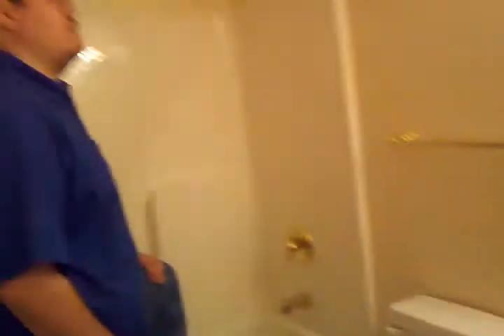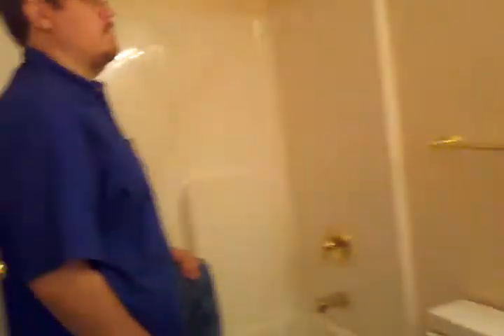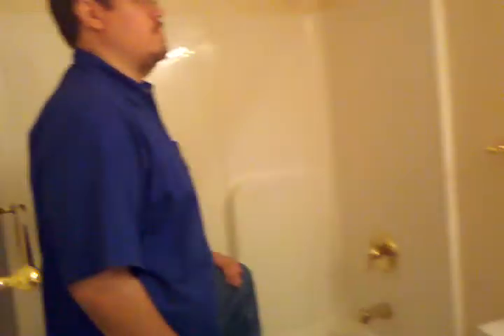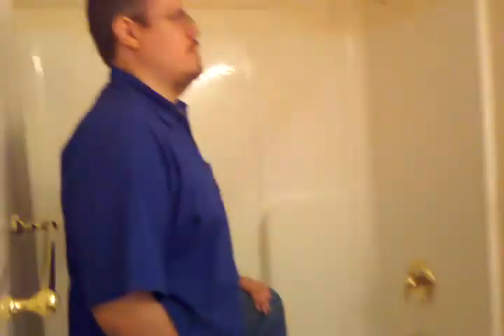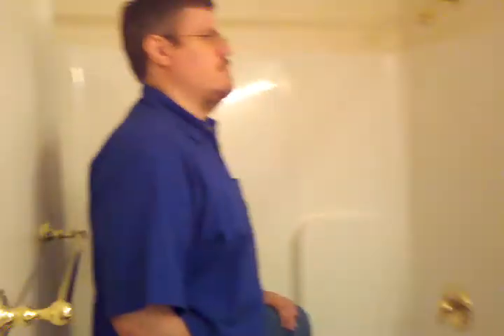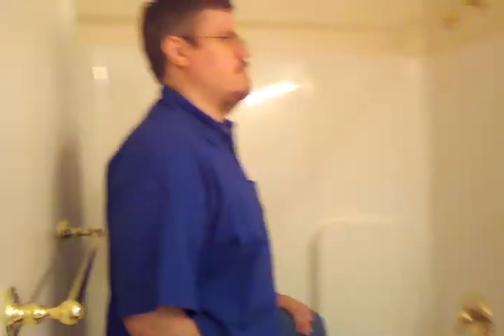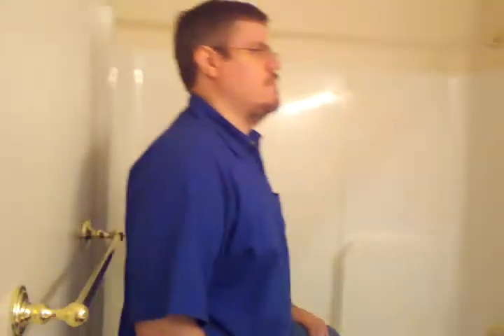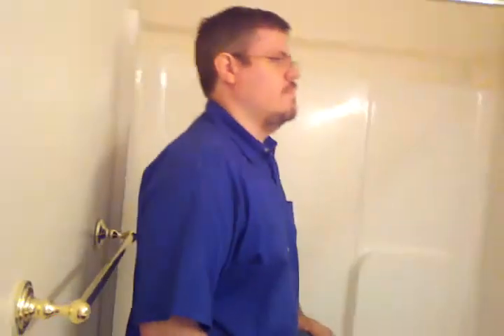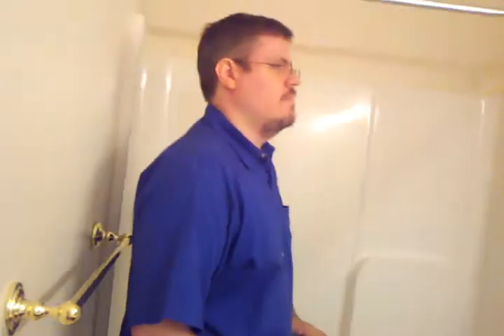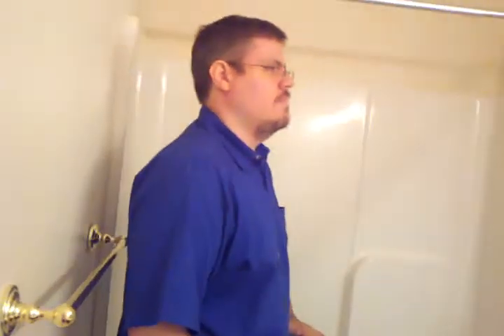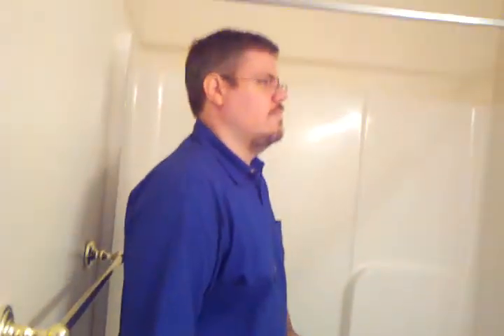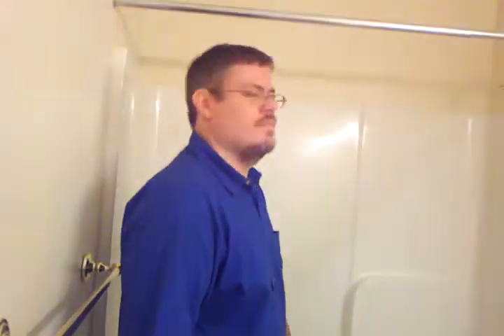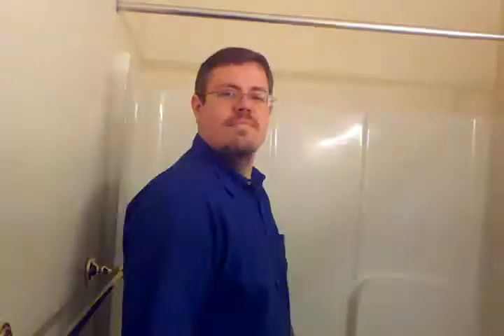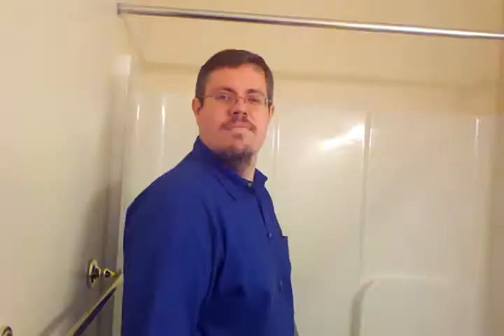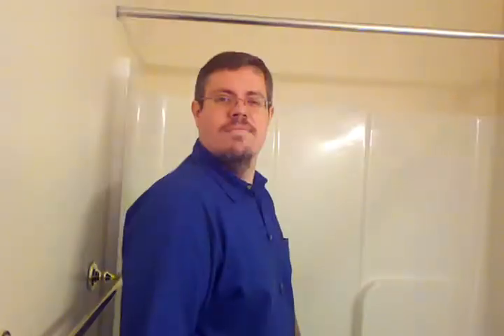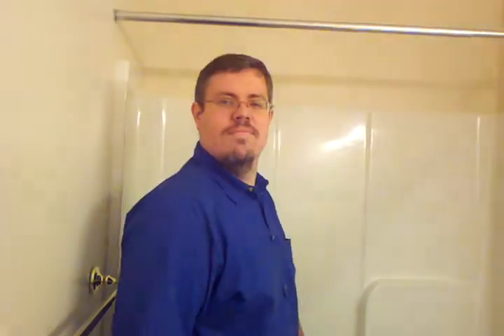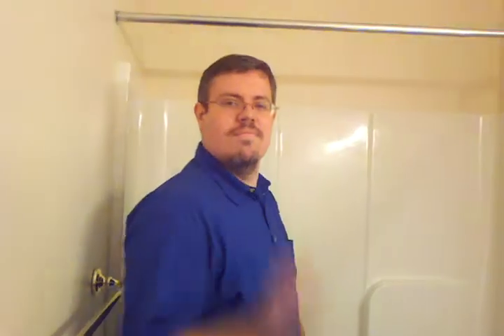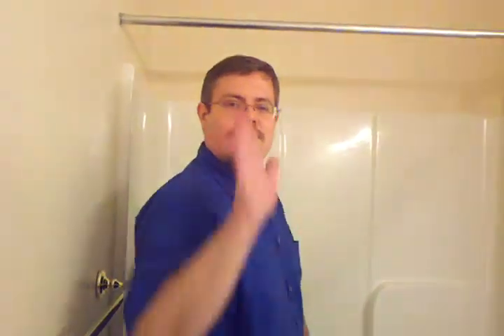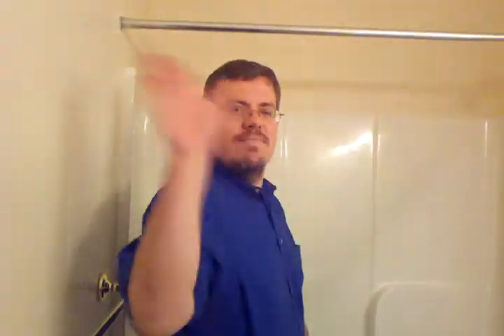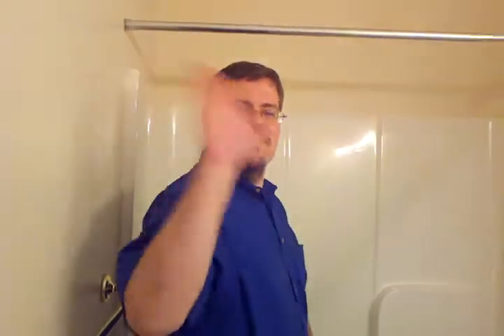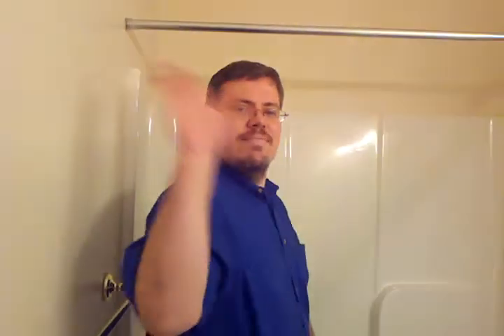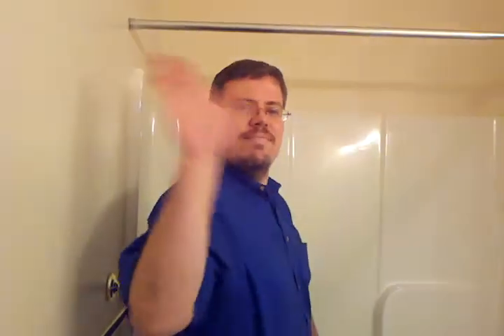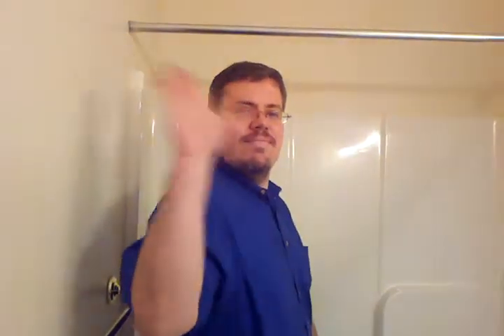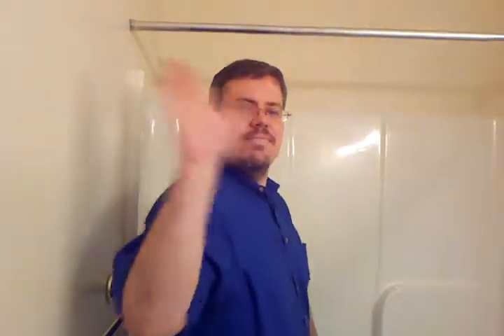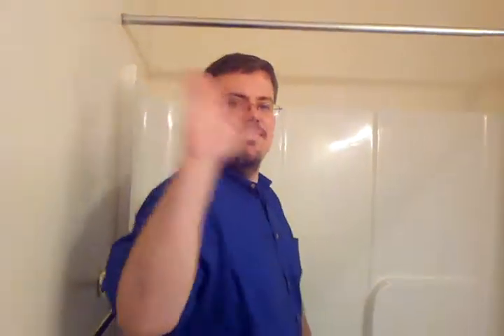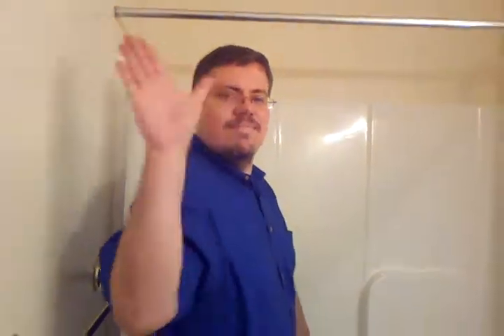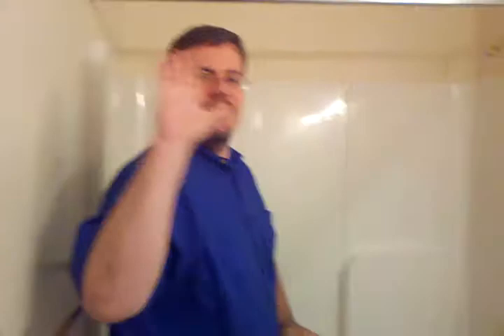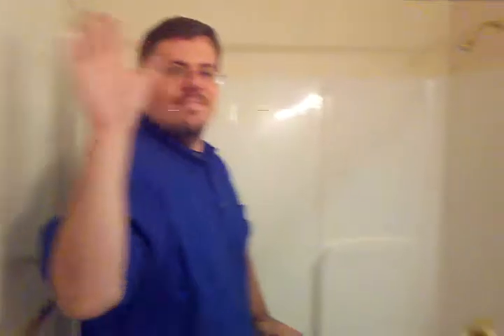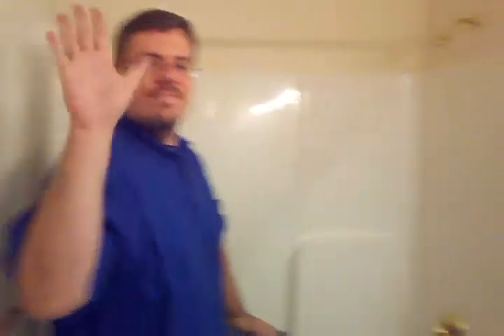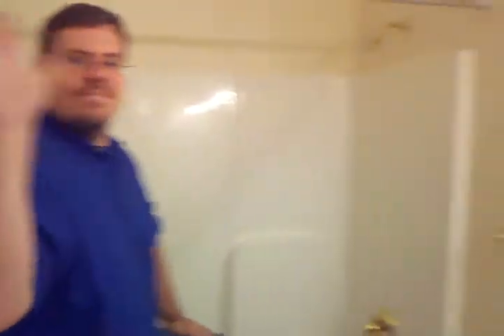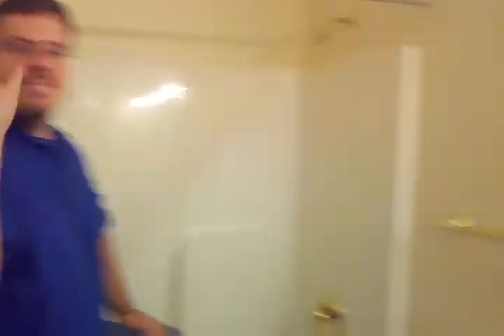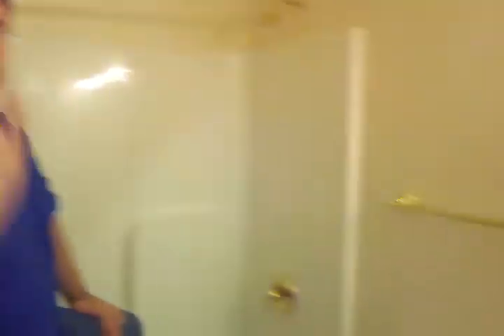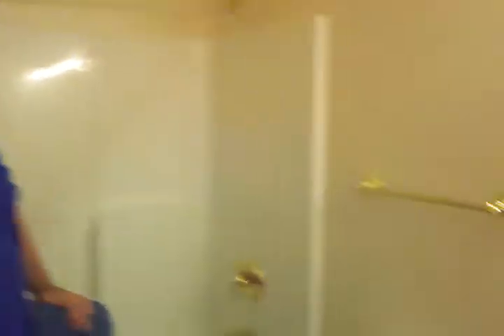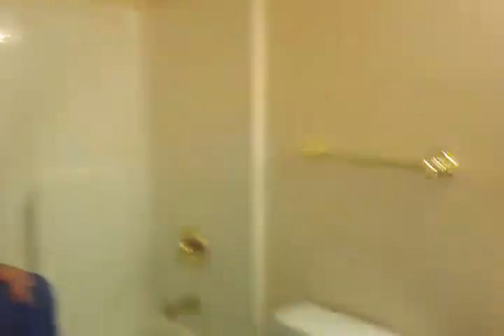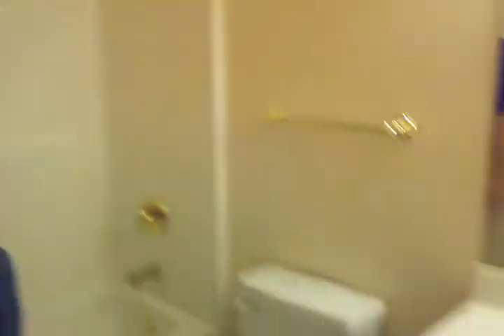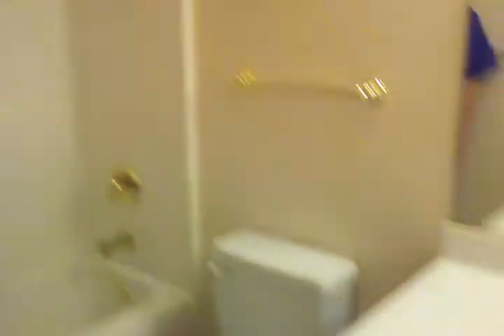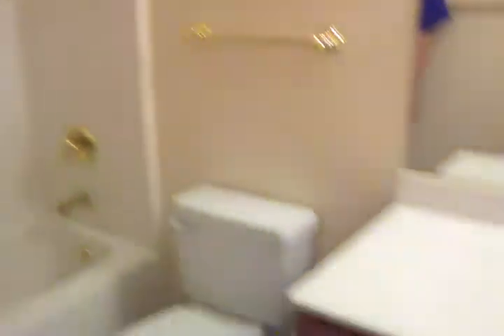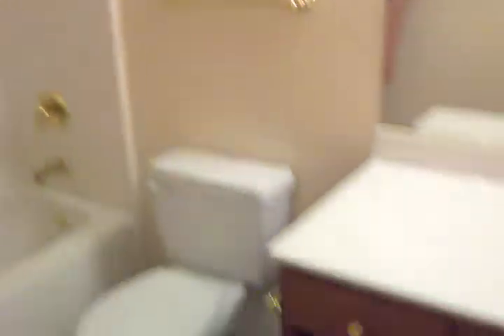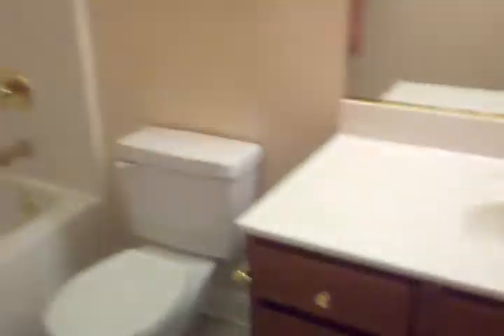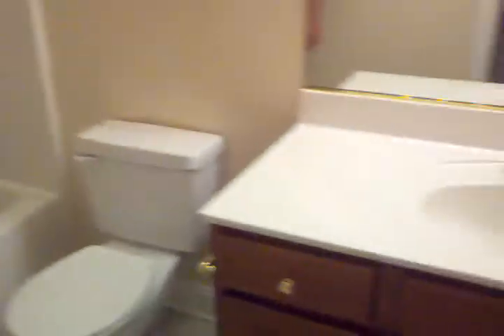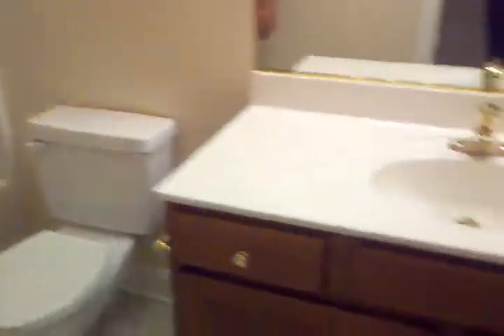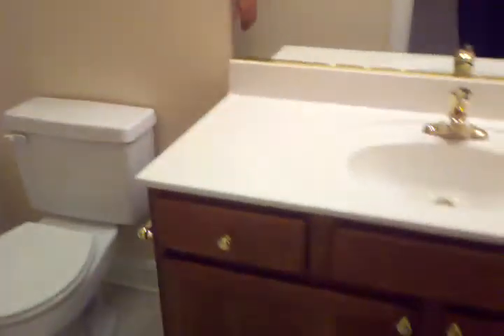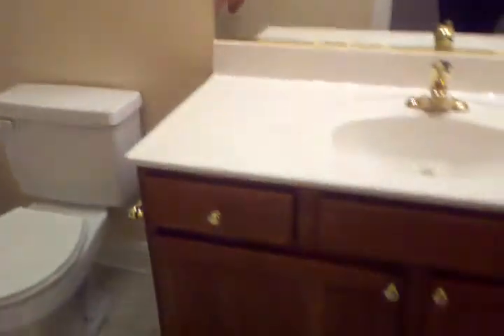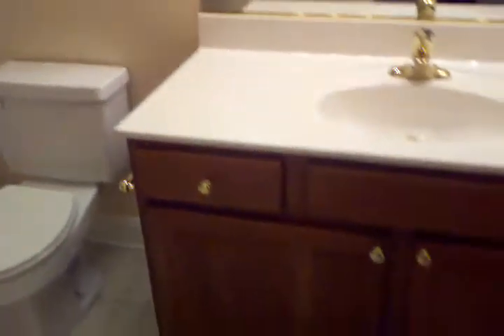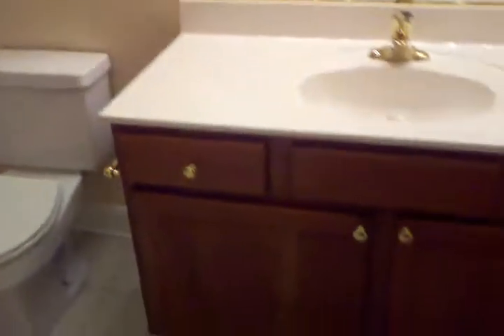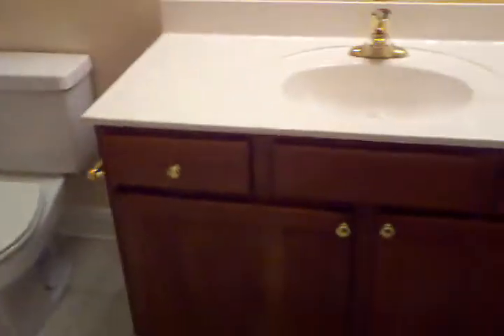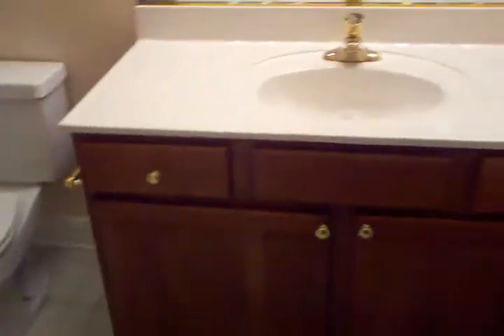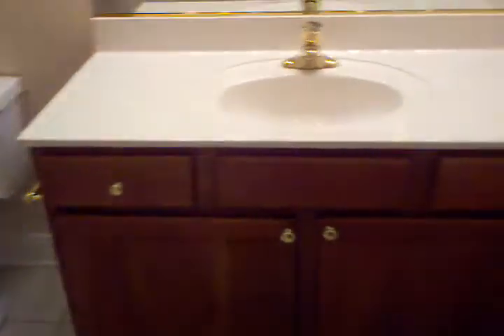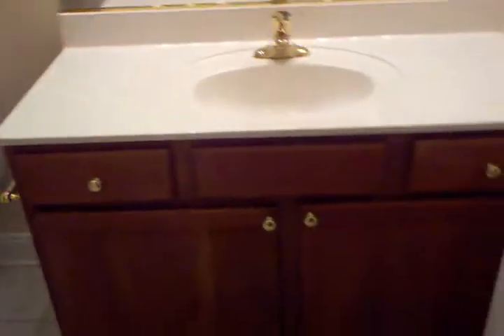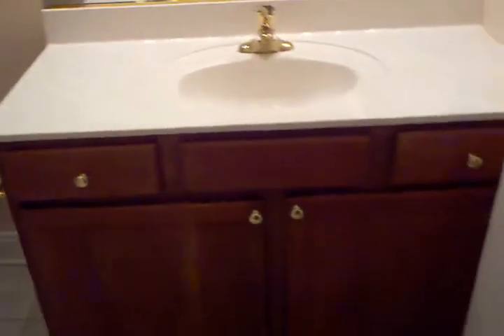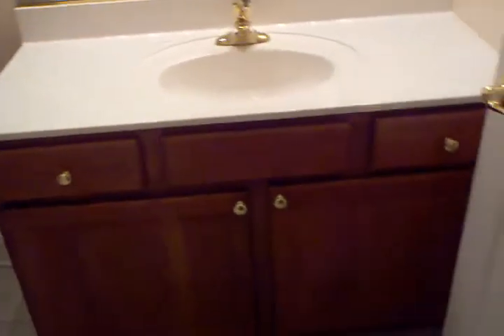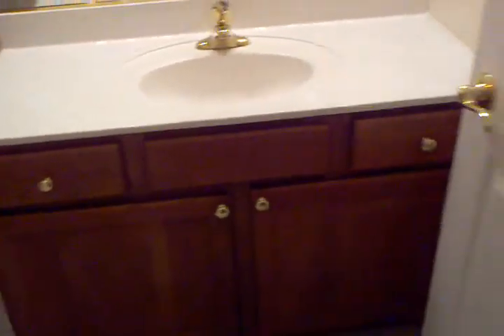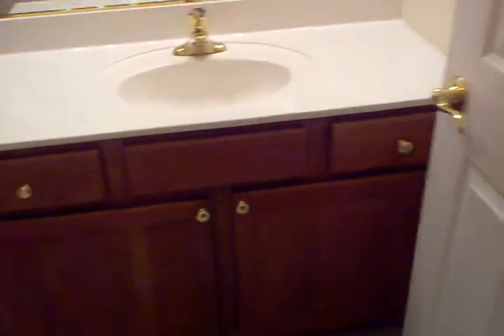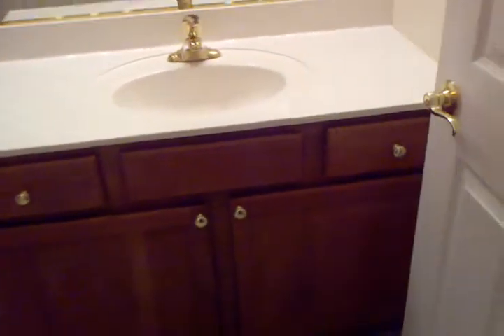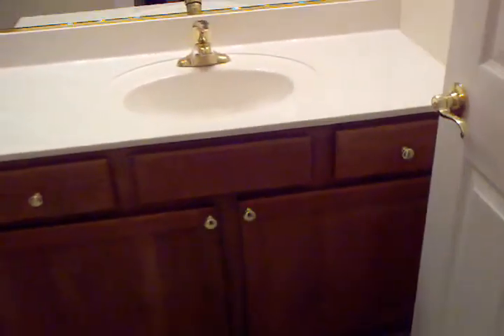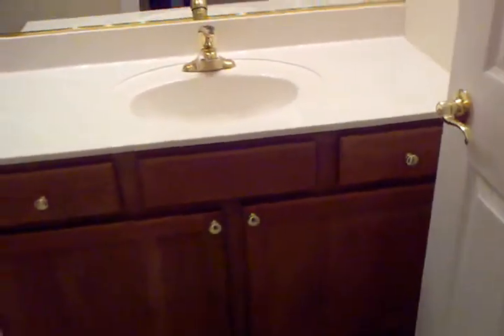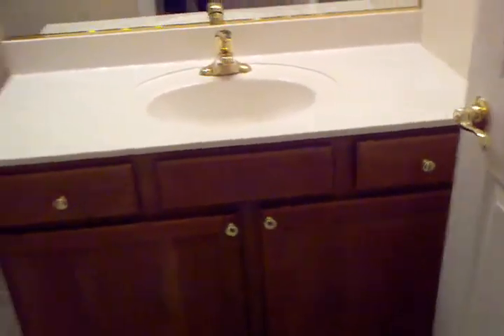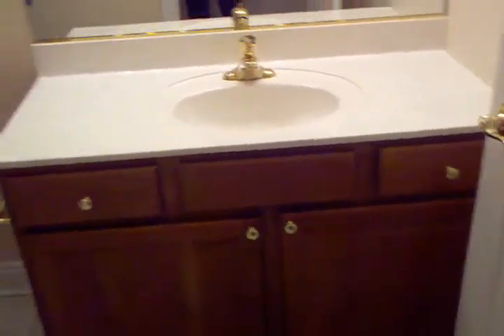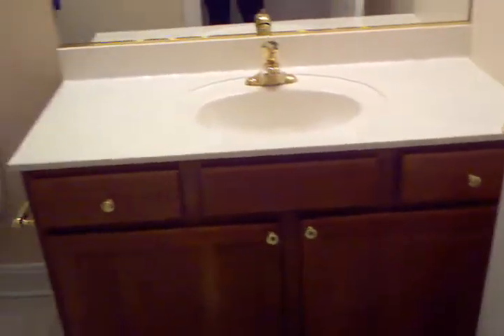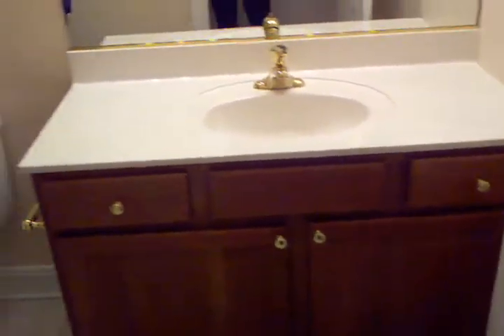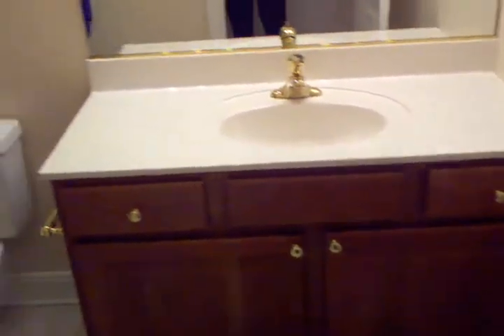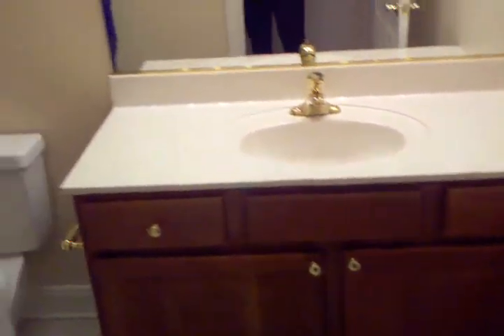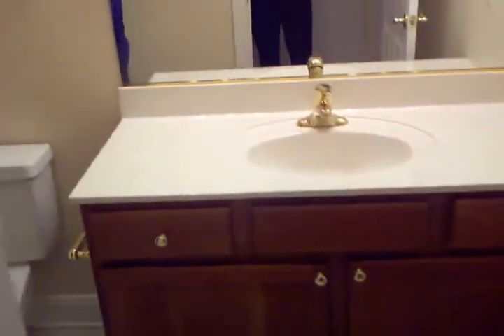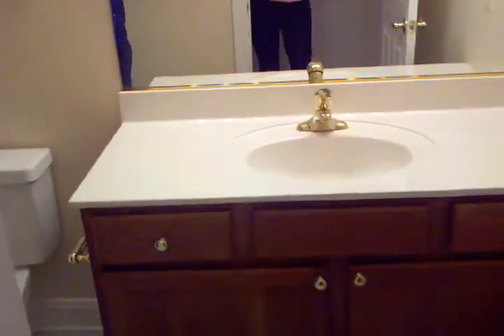Another bathroom — again, big cabinet in here.